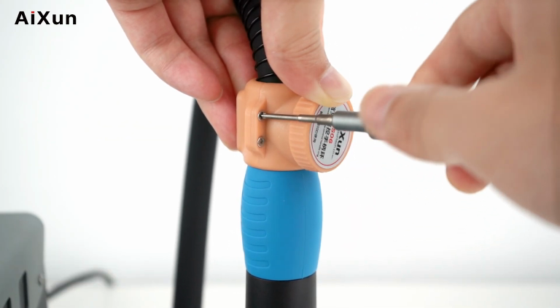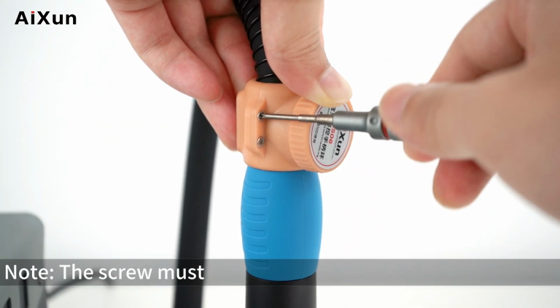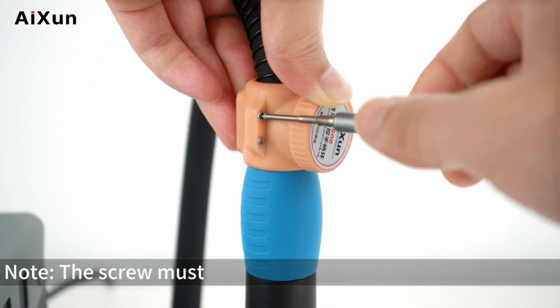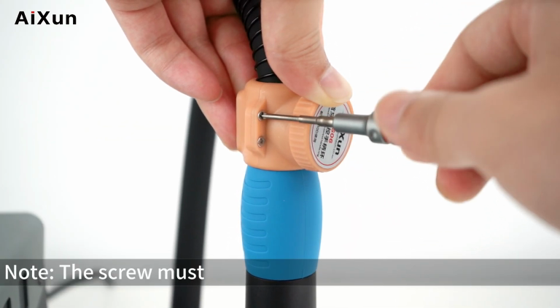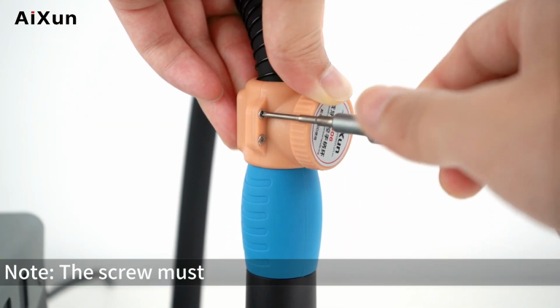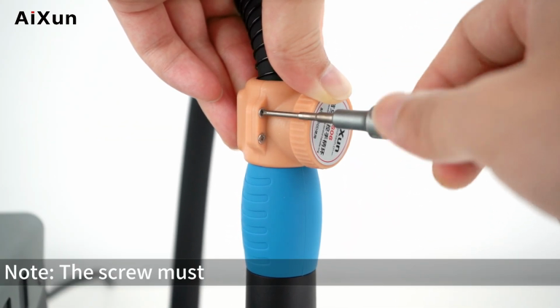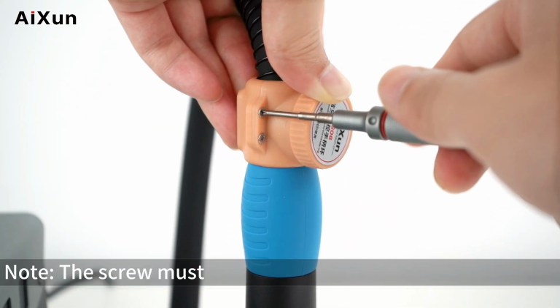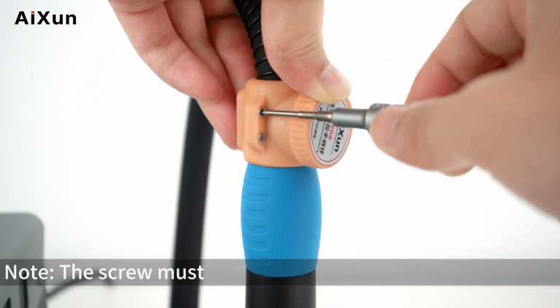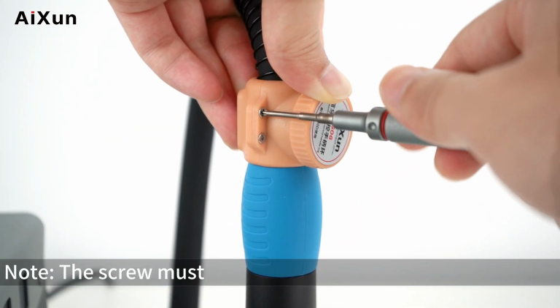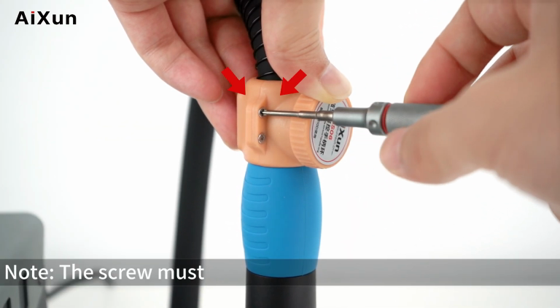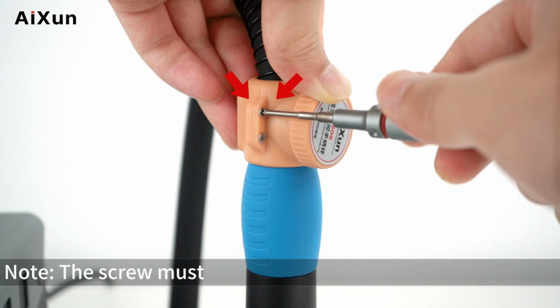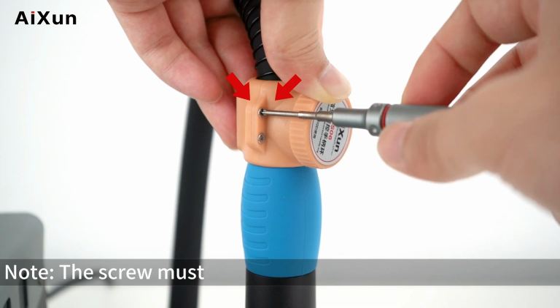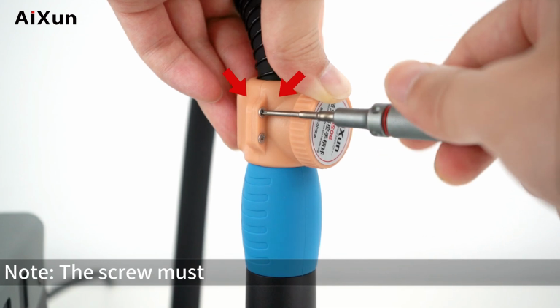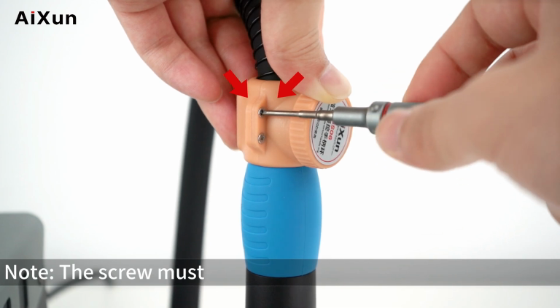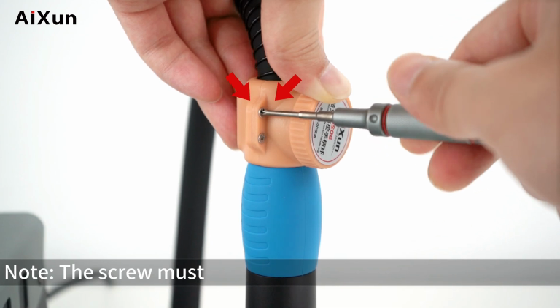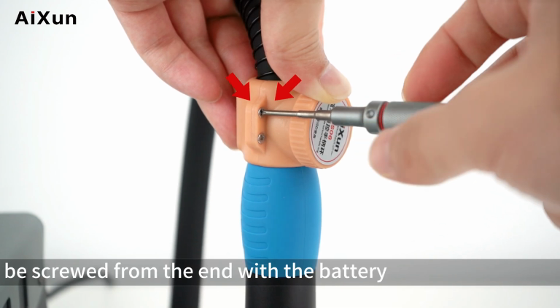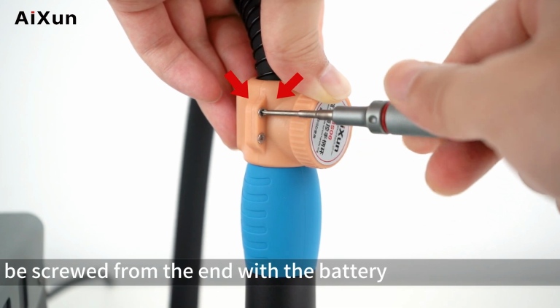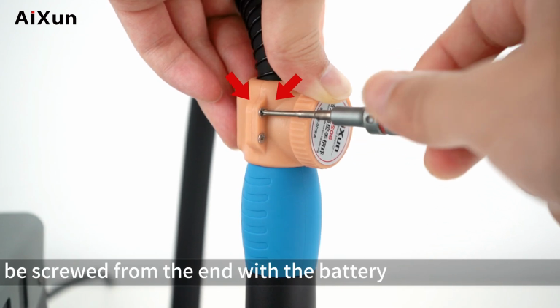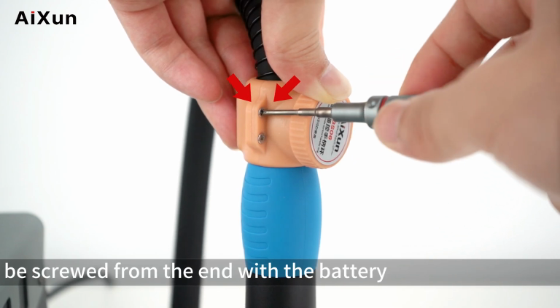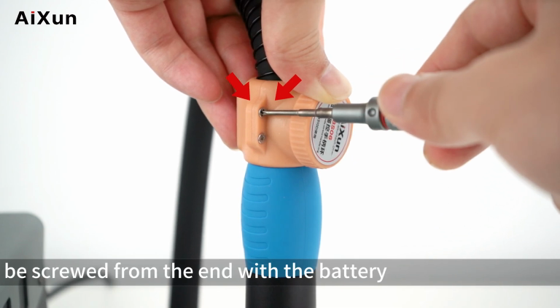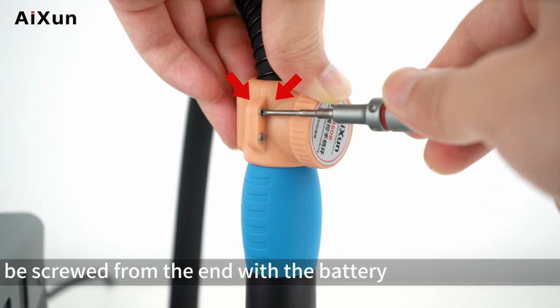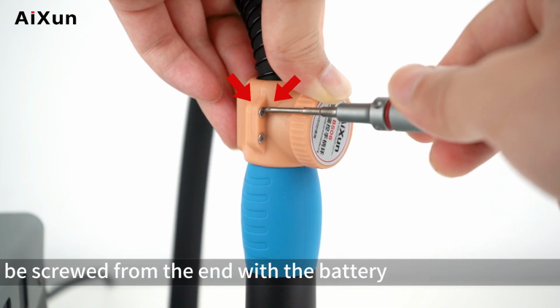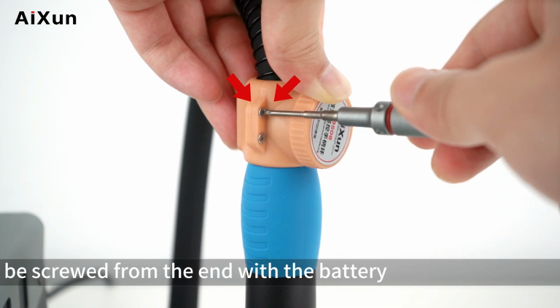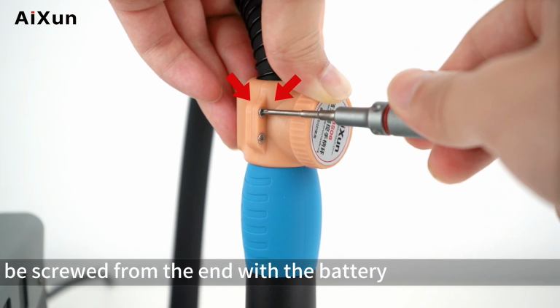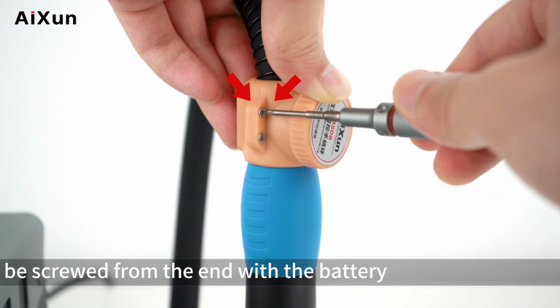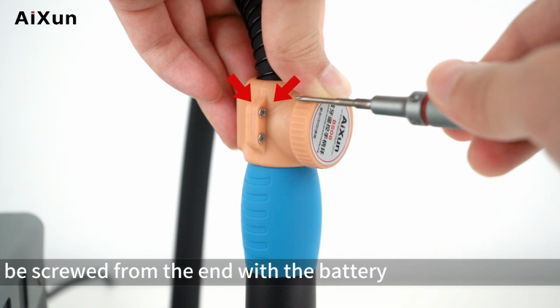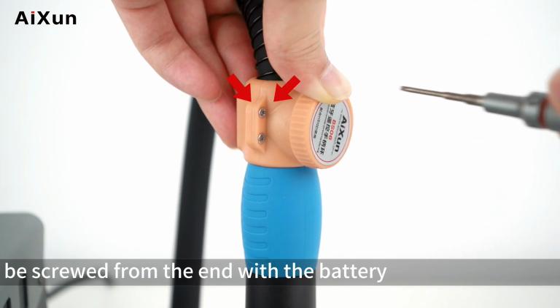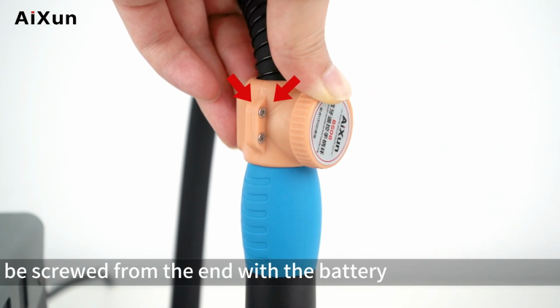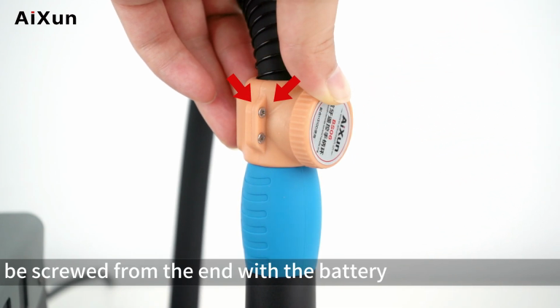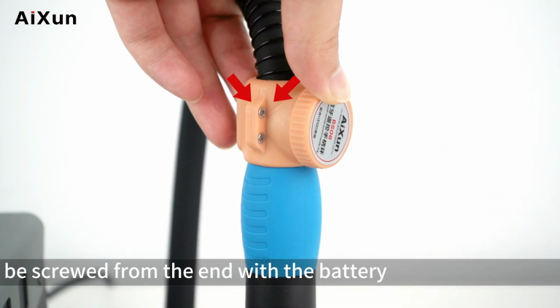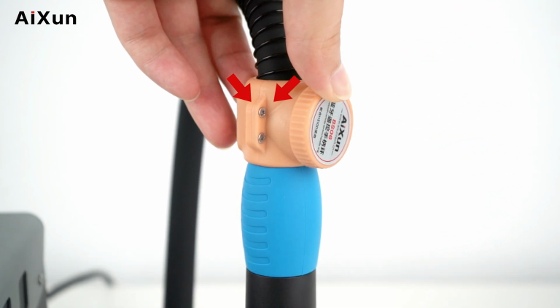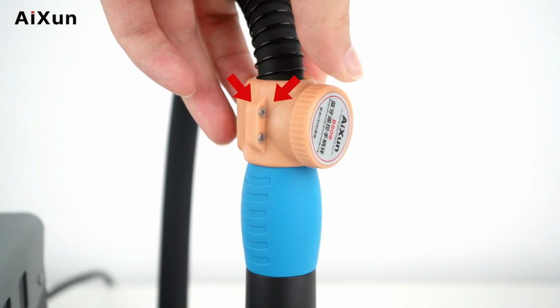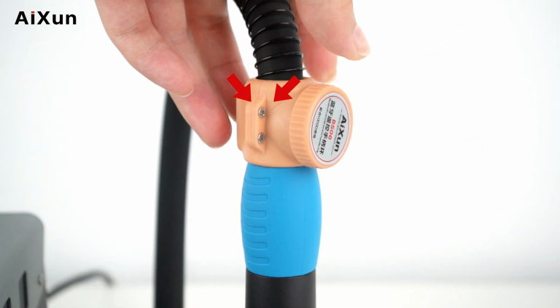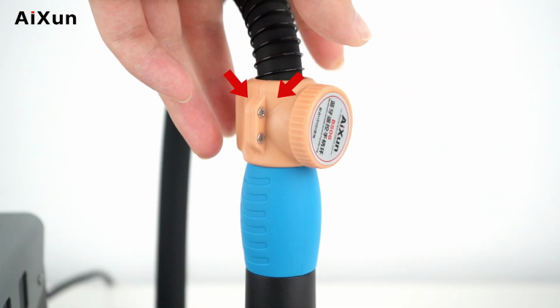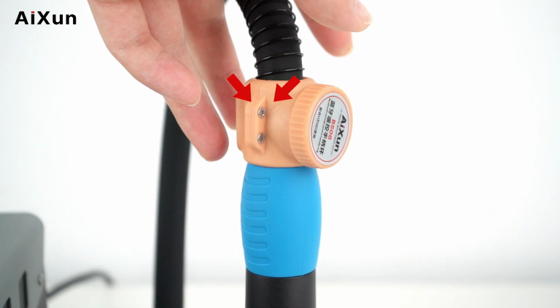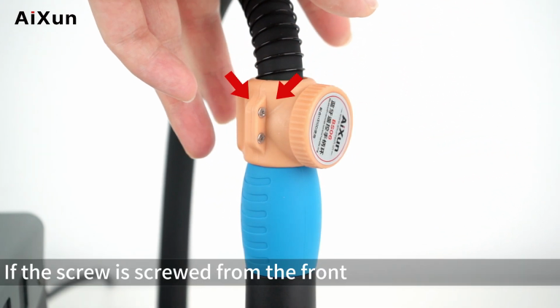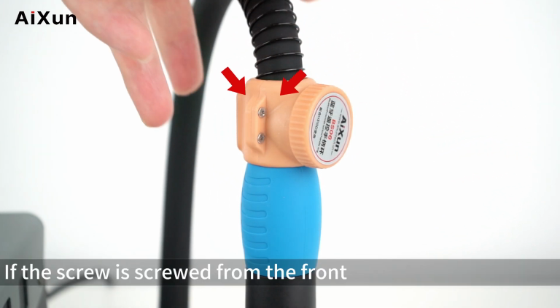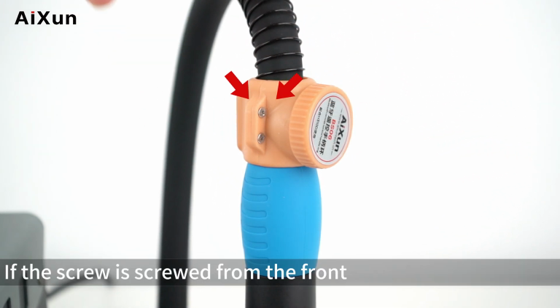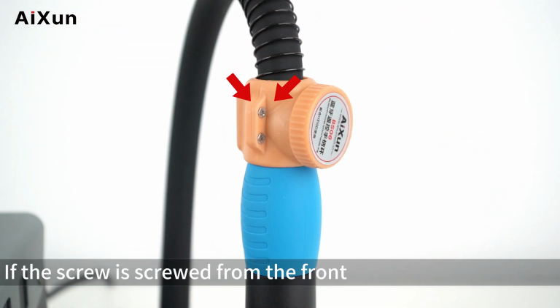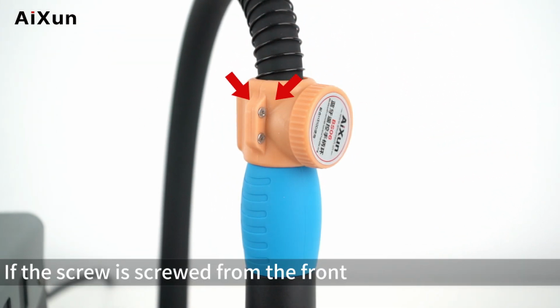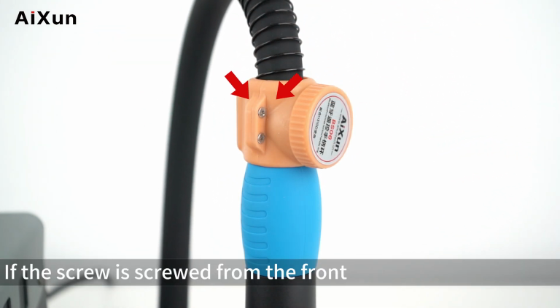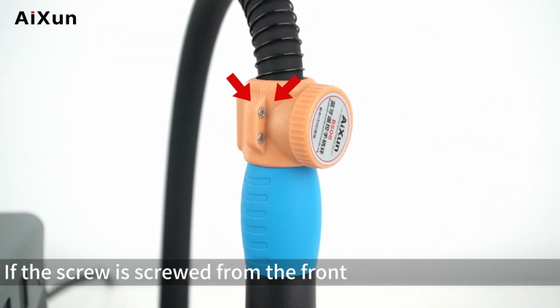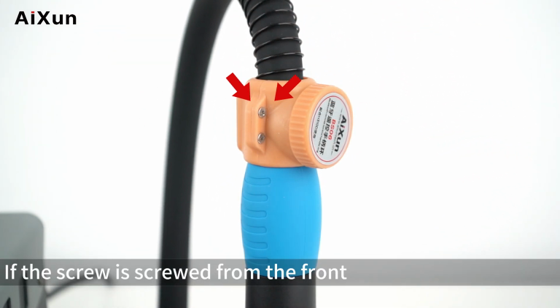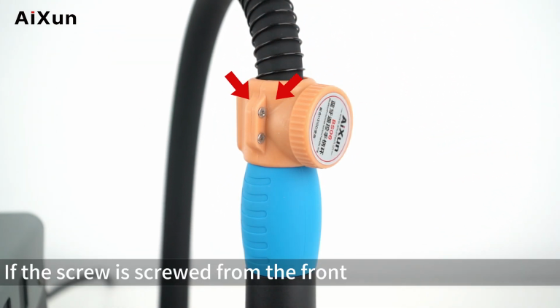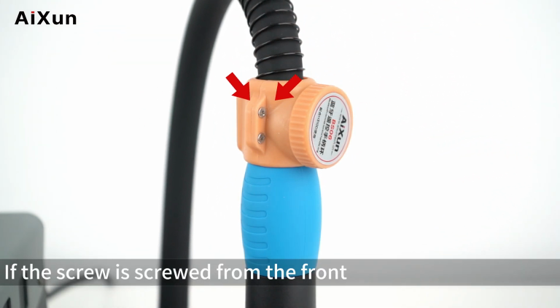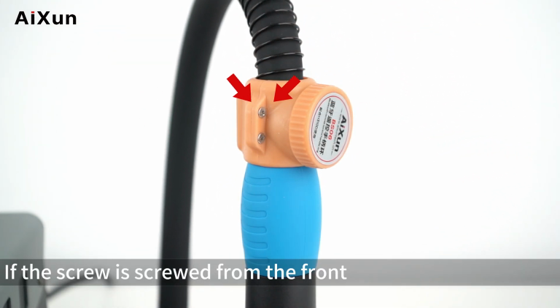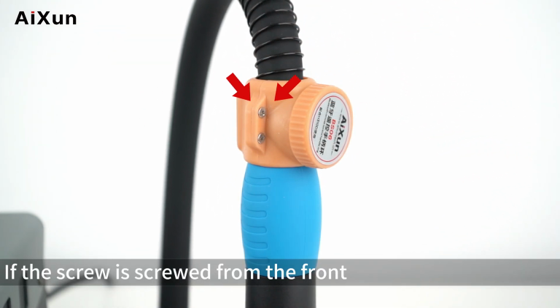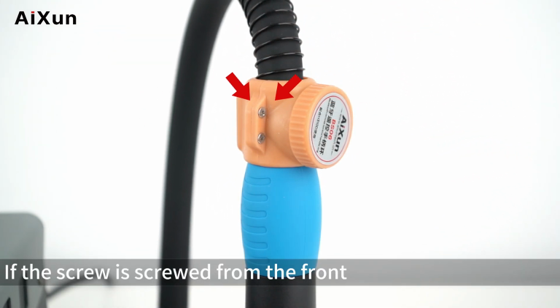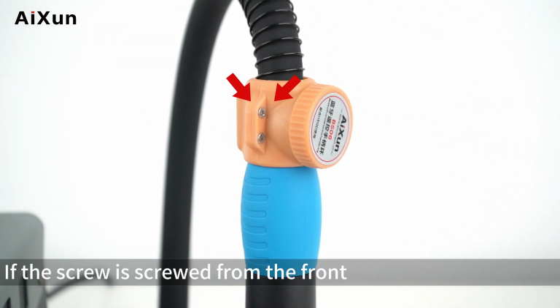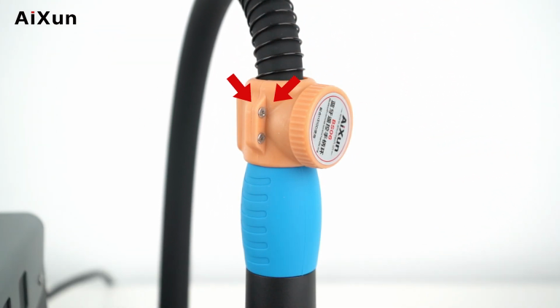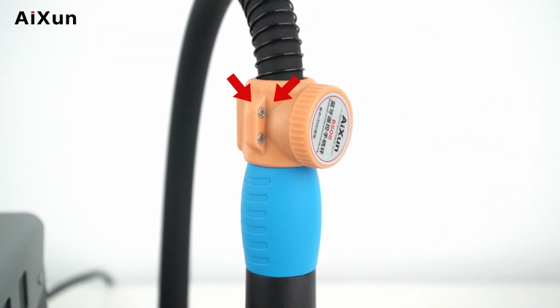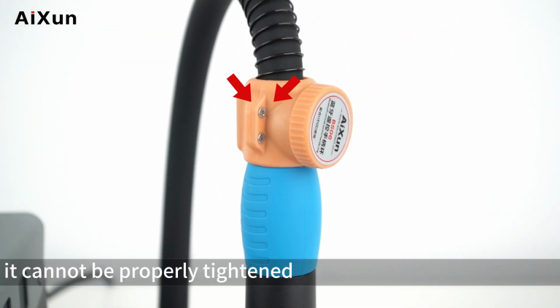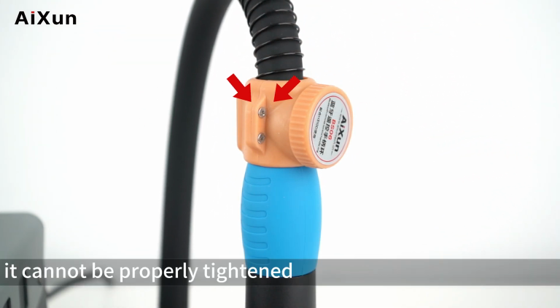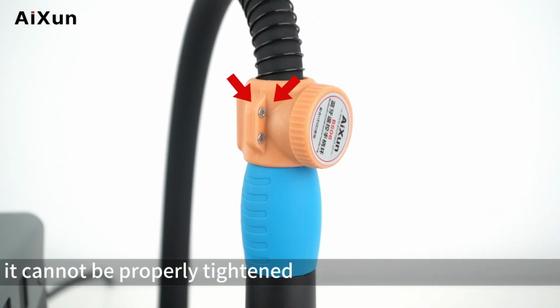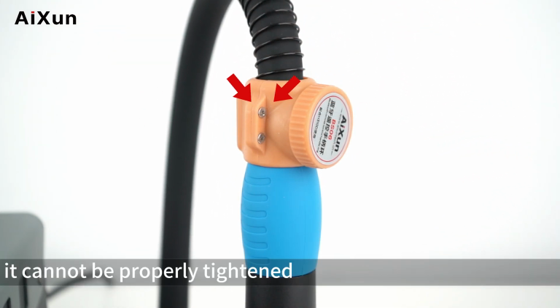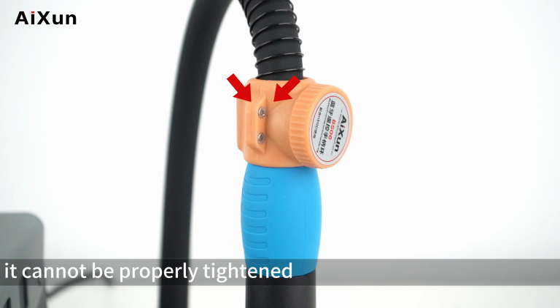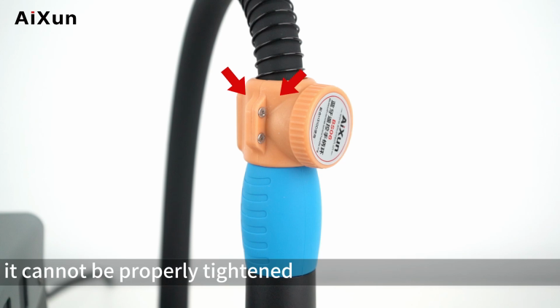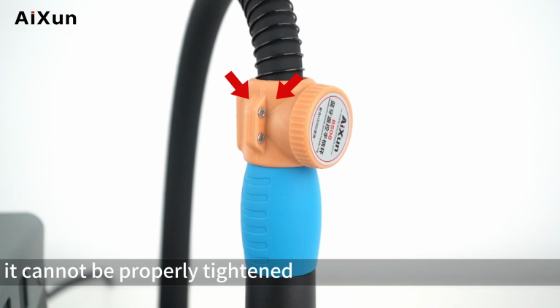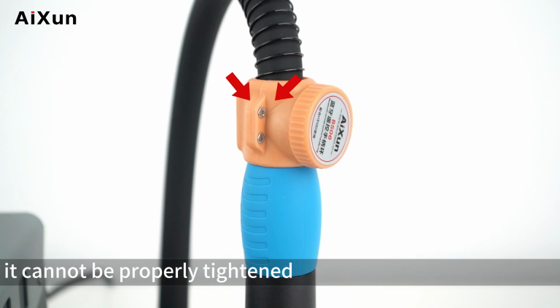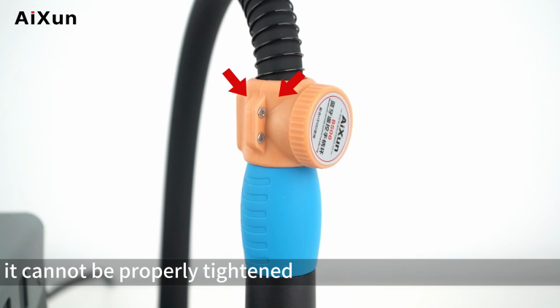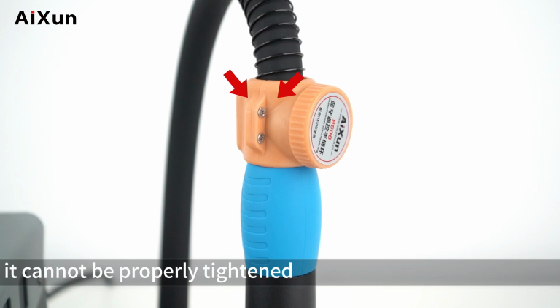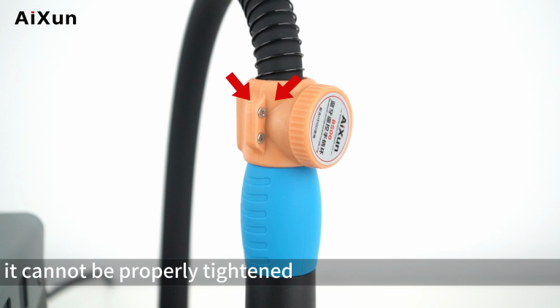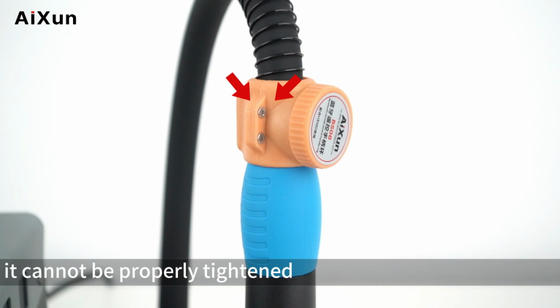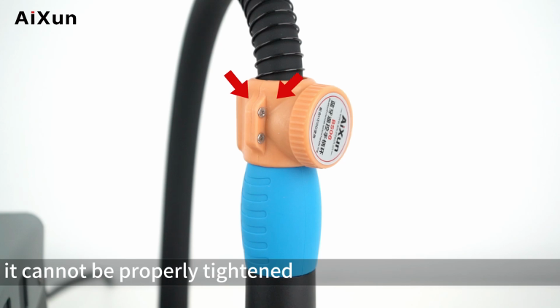Note: the screw must be screwed in from the end with the battery. If the screw is inserted from the front, it cannot be properly tightened.